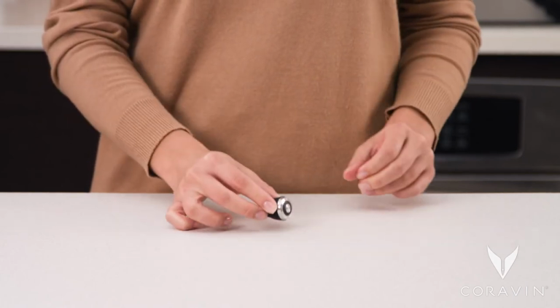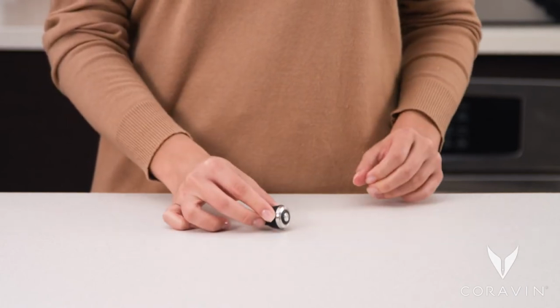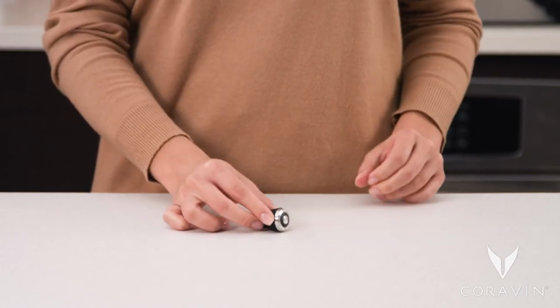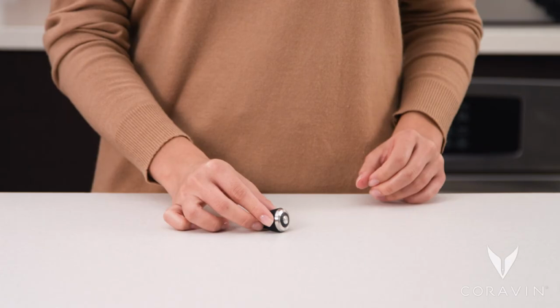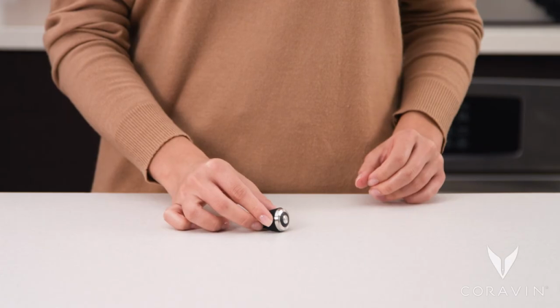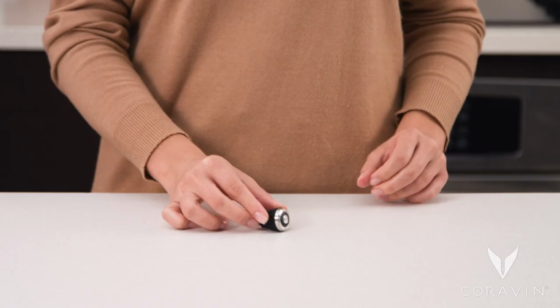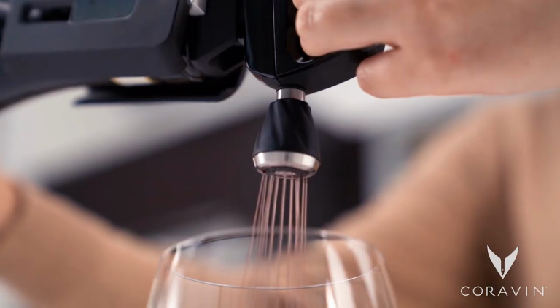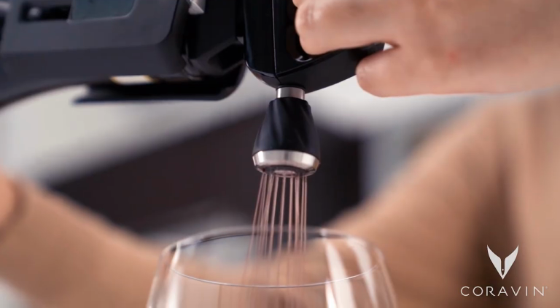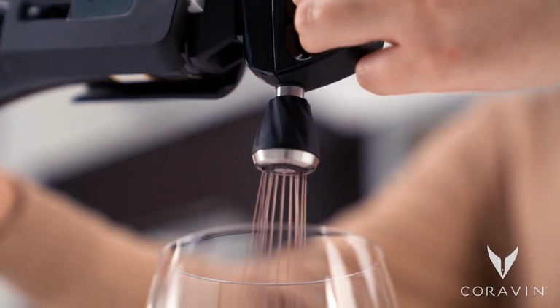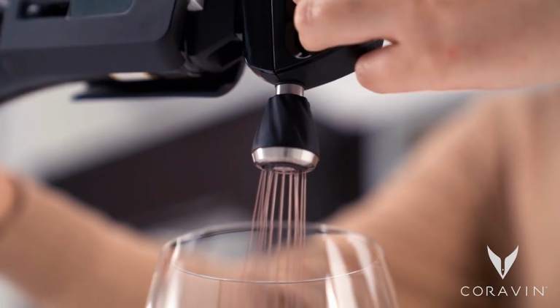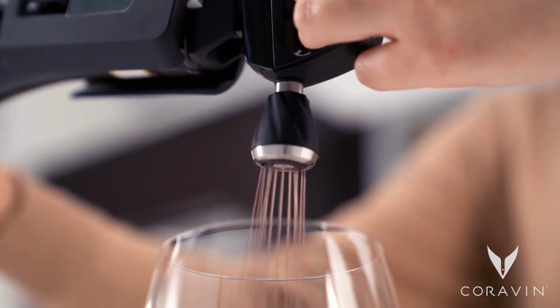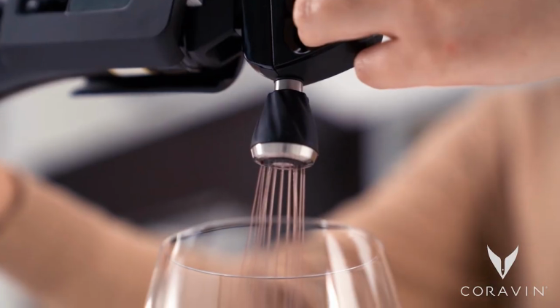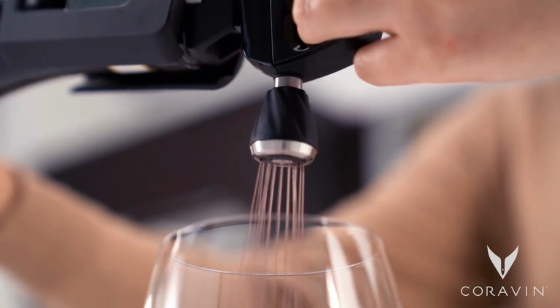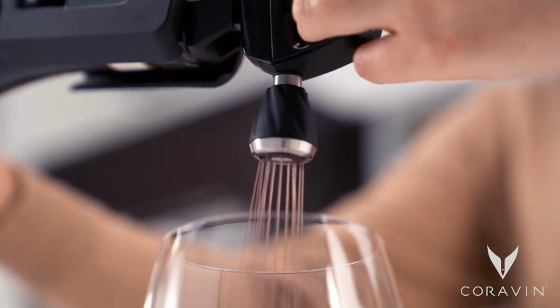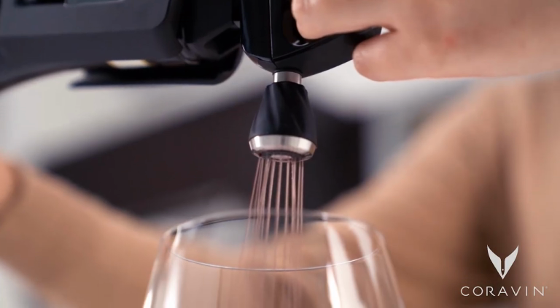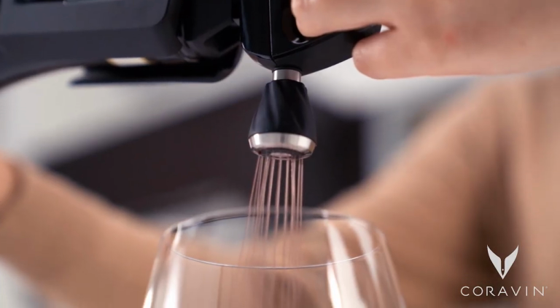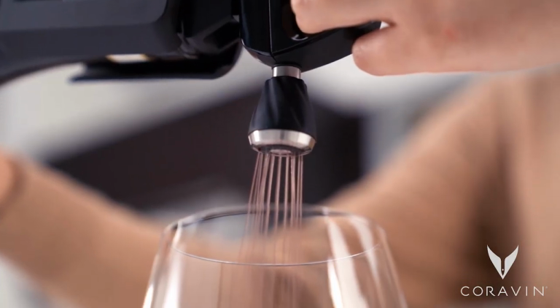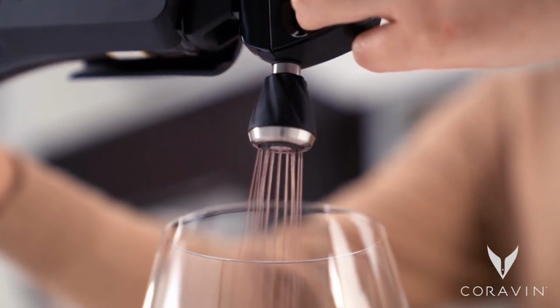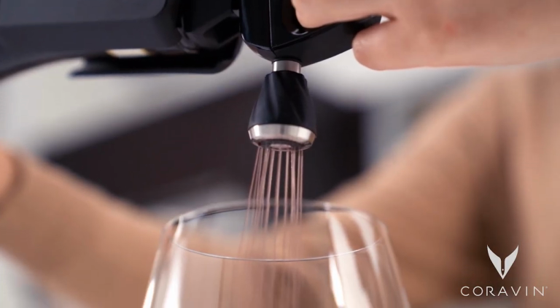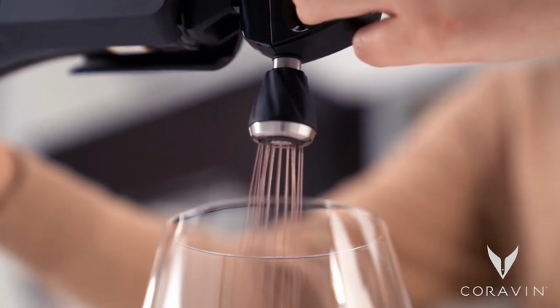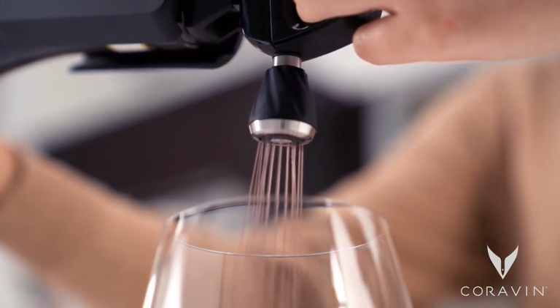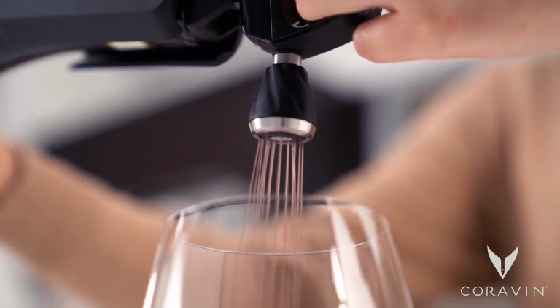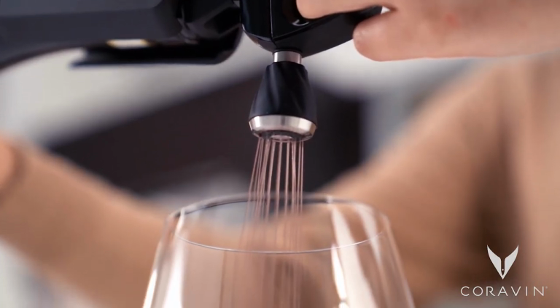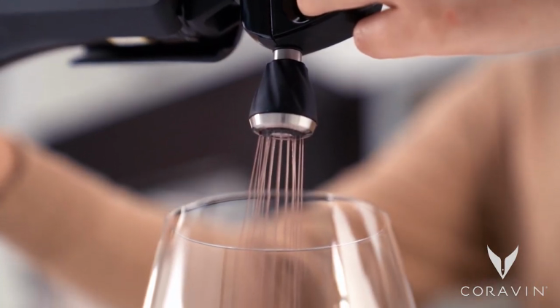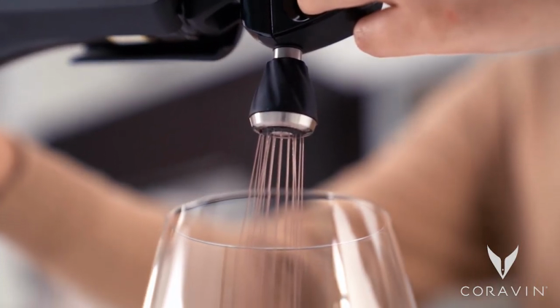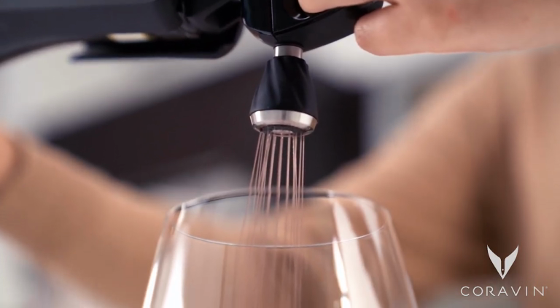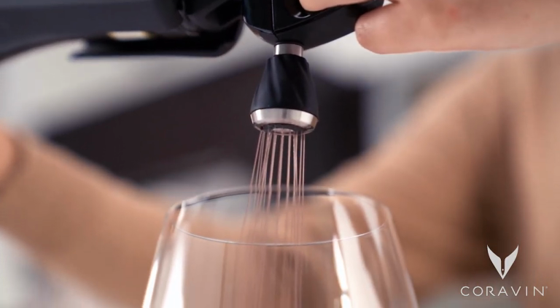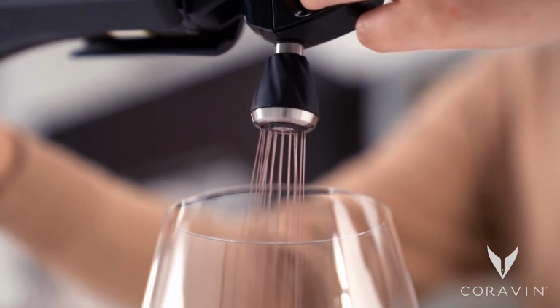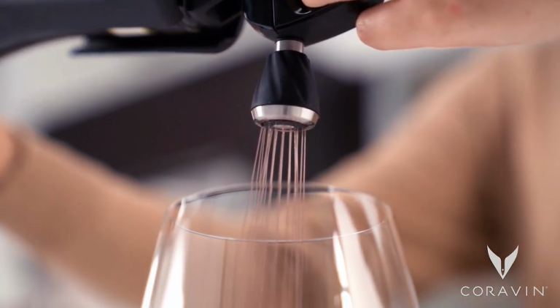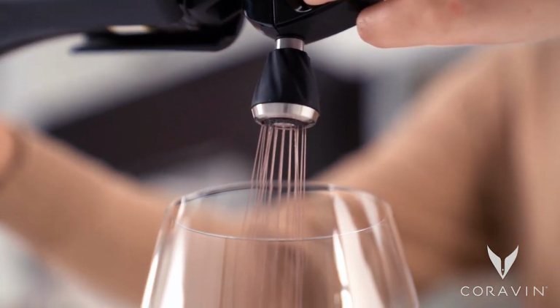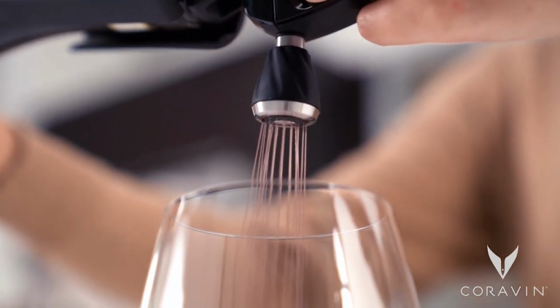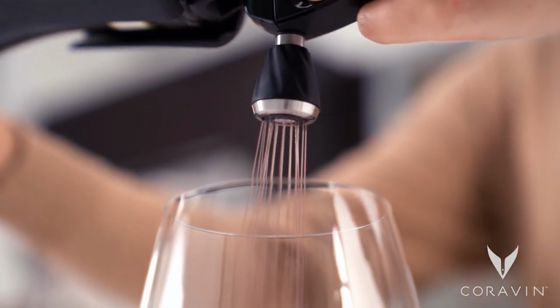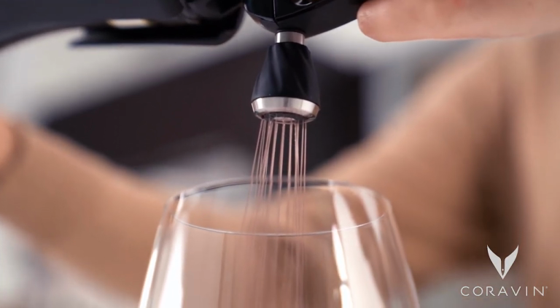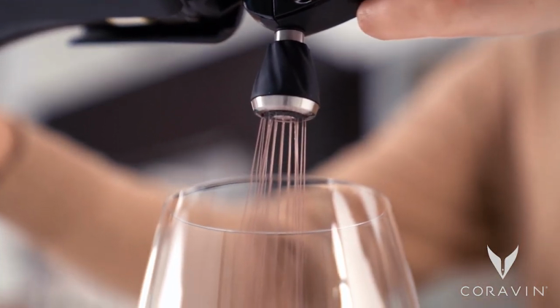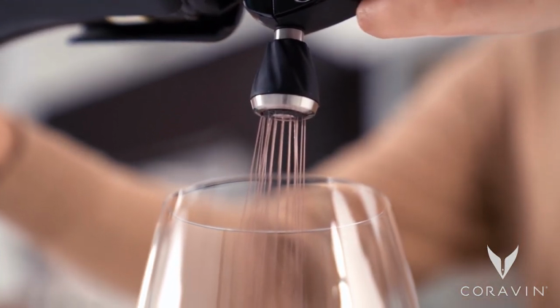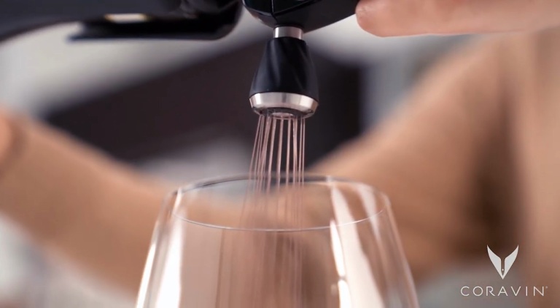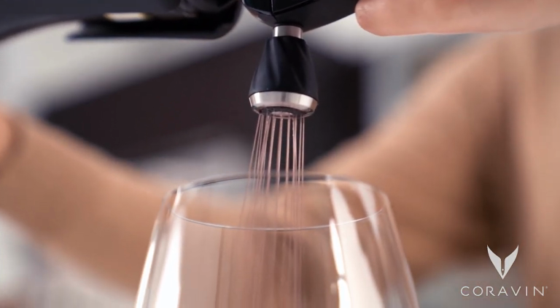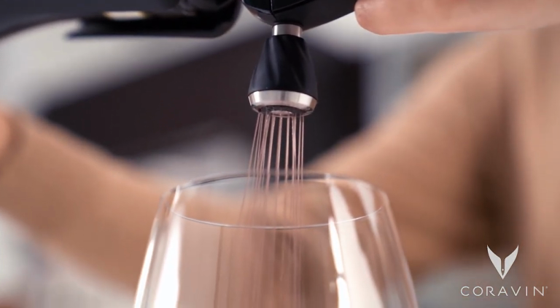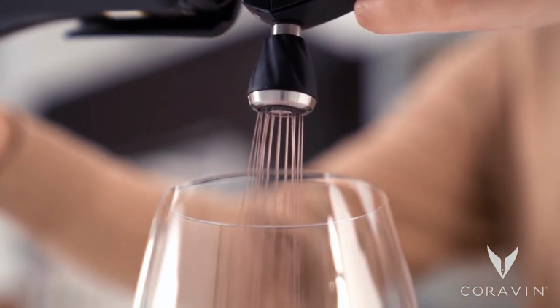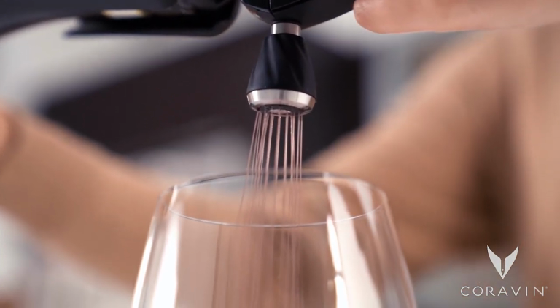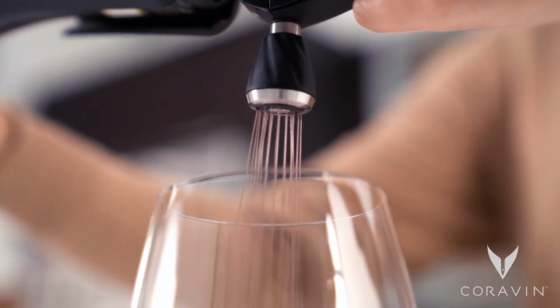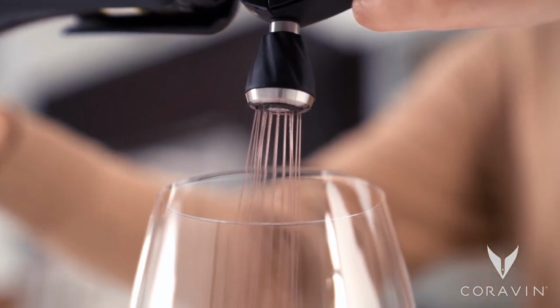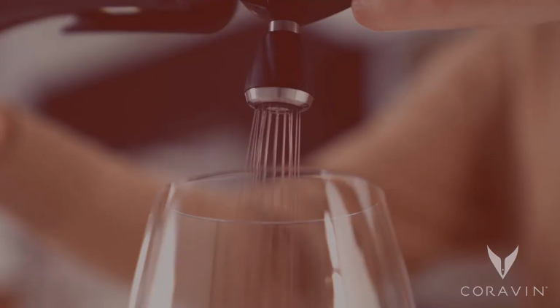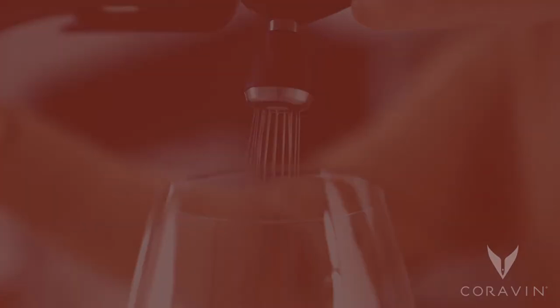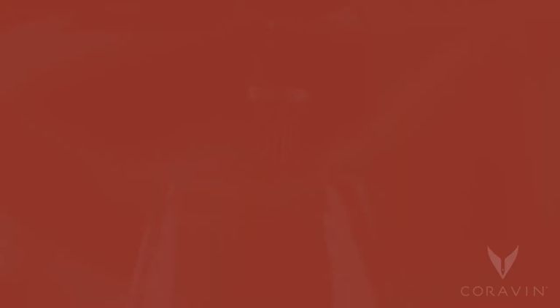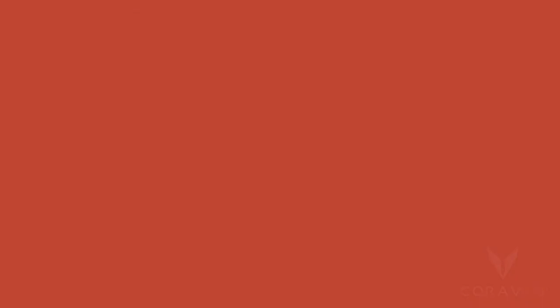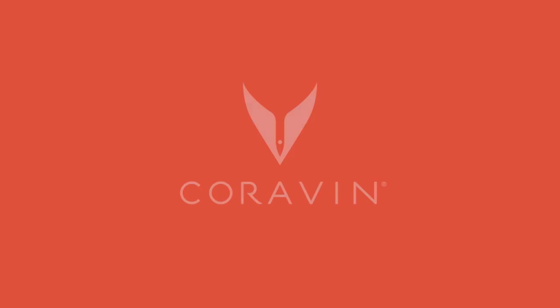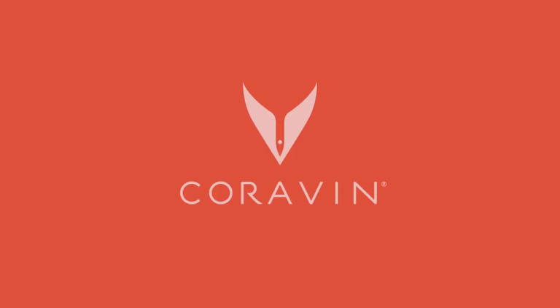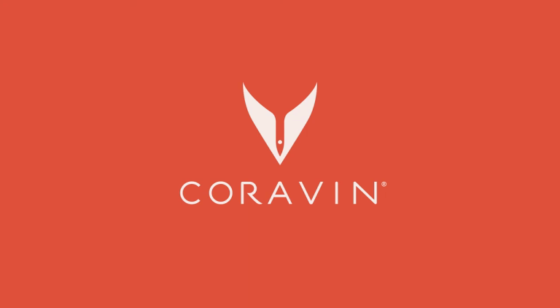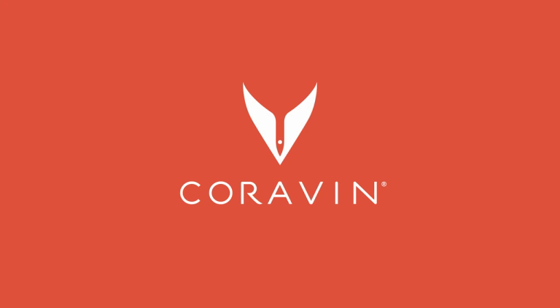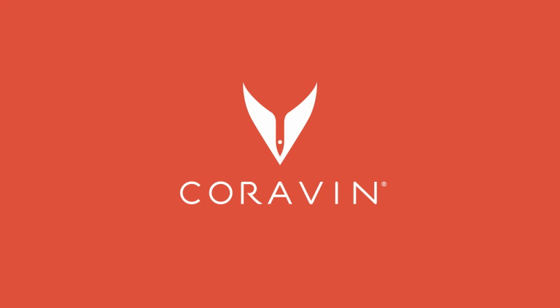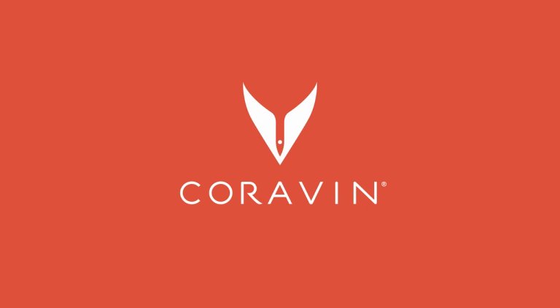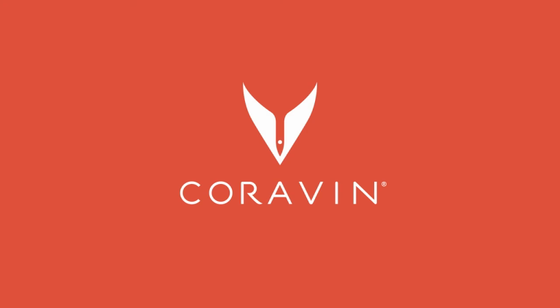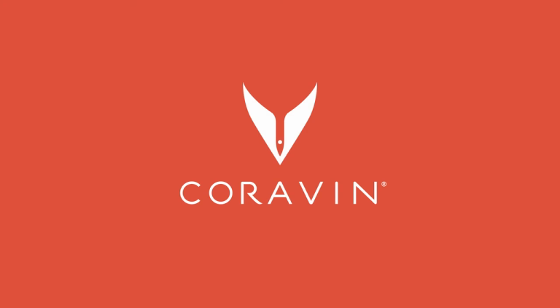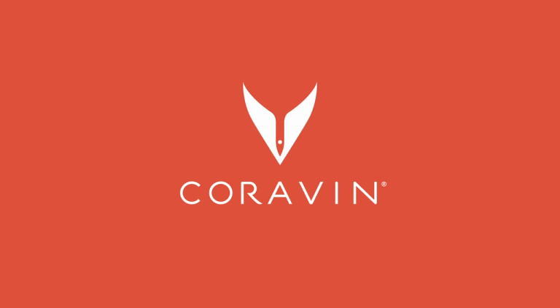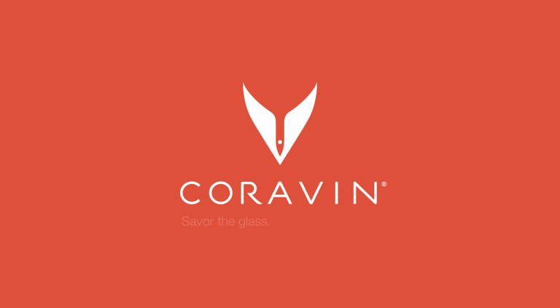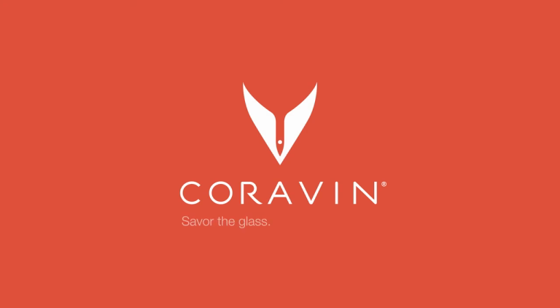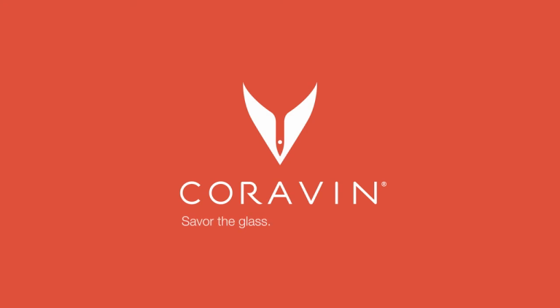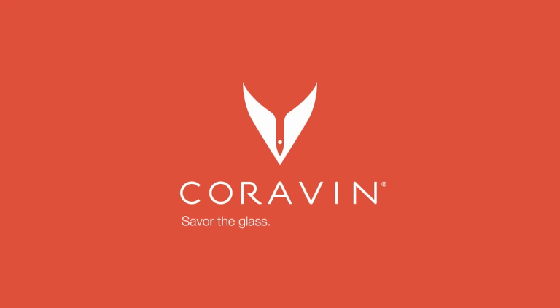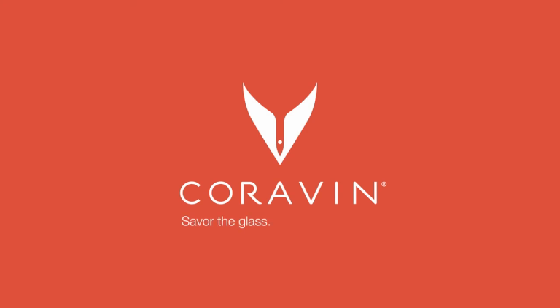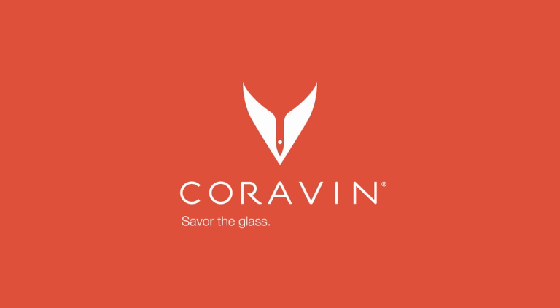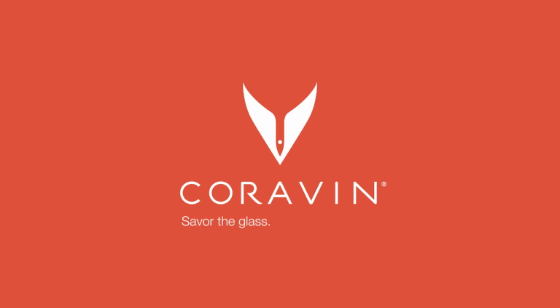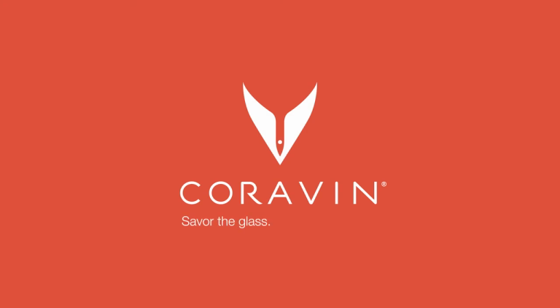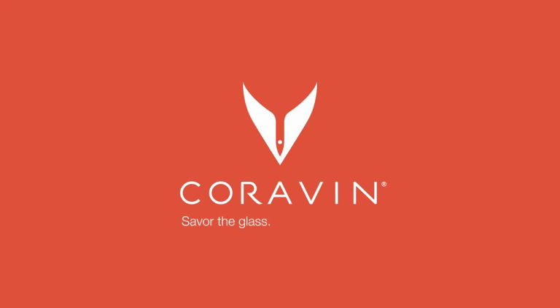For instructions on using your Coravin aerator, refer to our video library. Coravin. Savor the glass. Preserve the bottle.